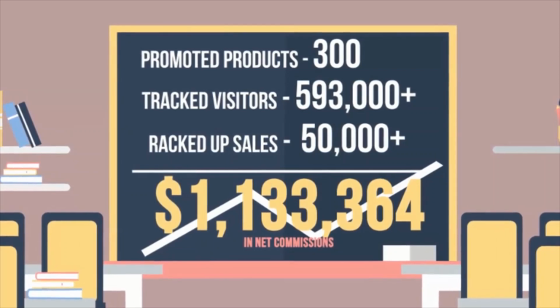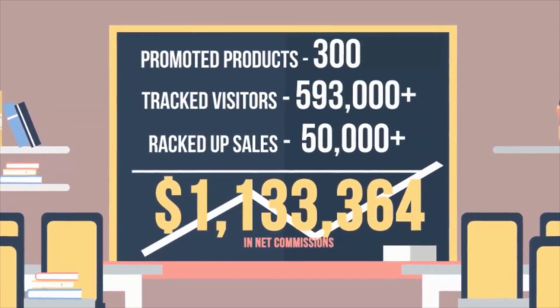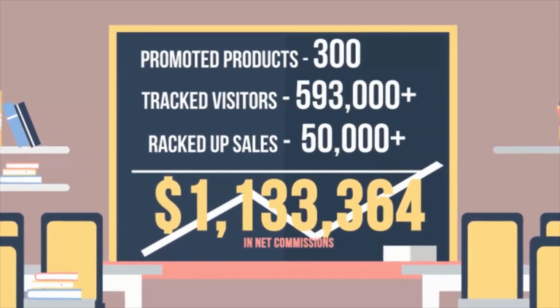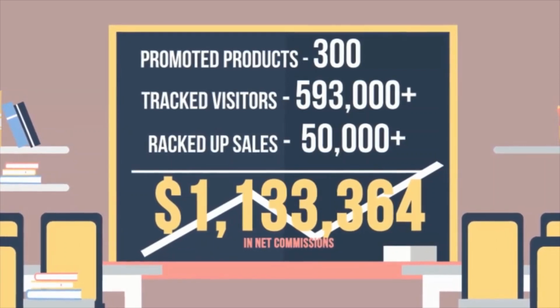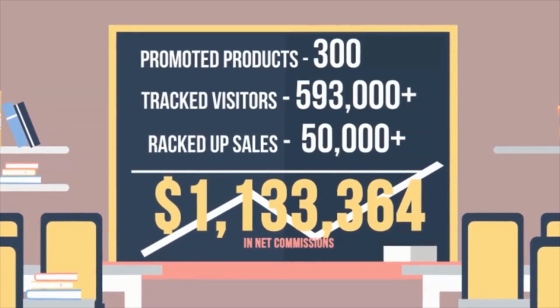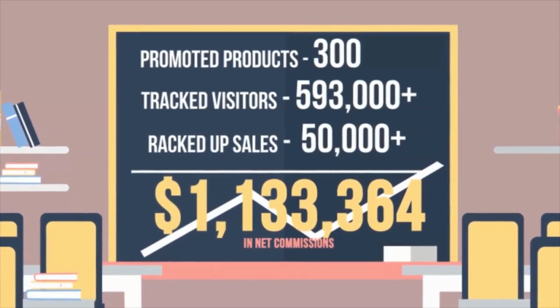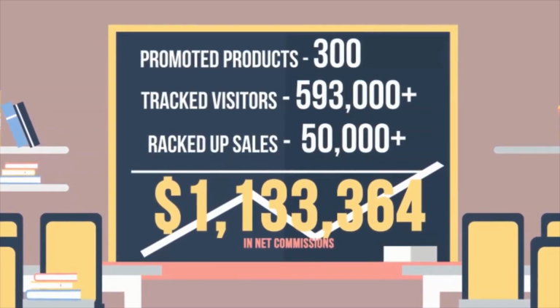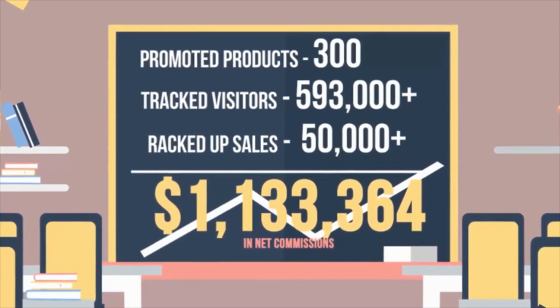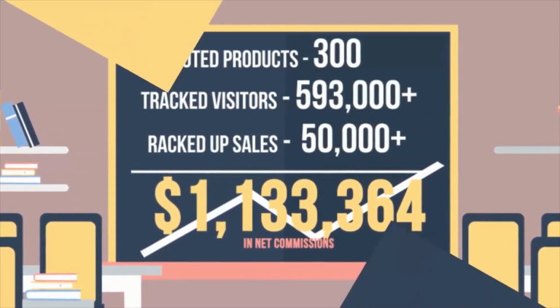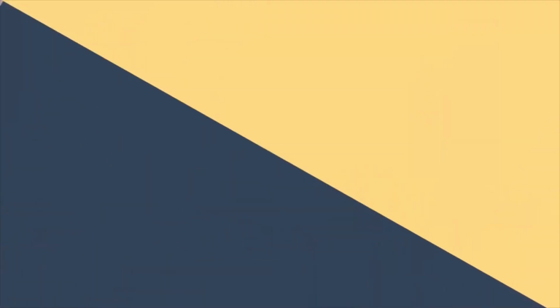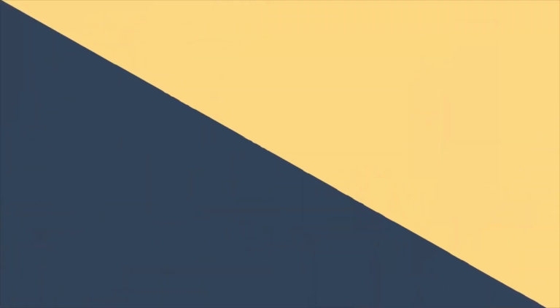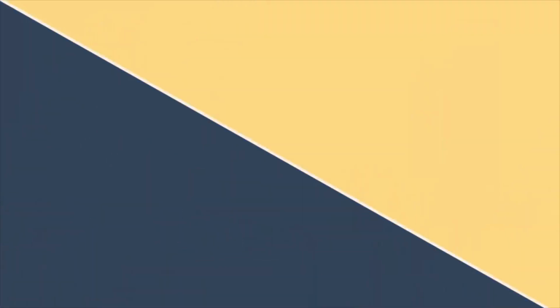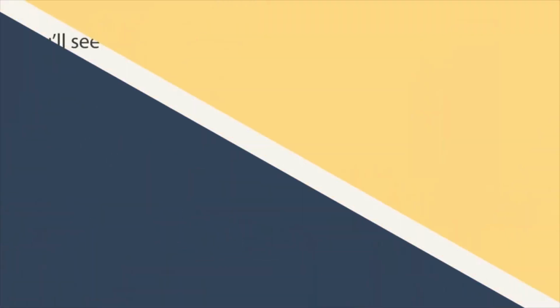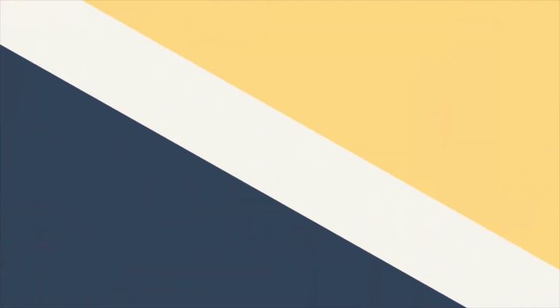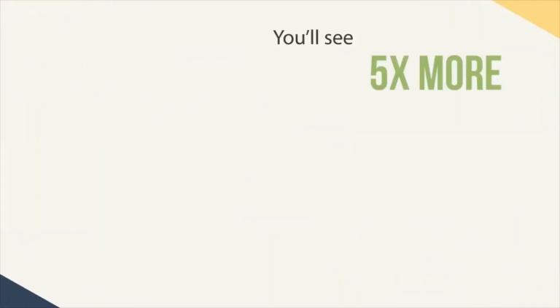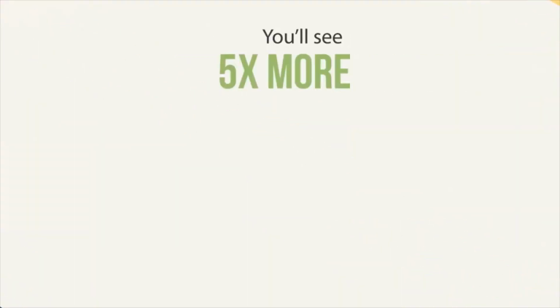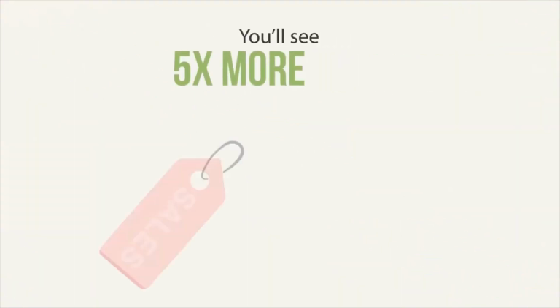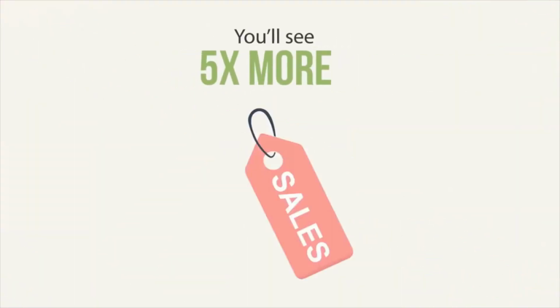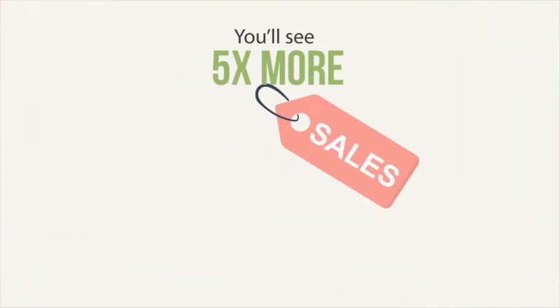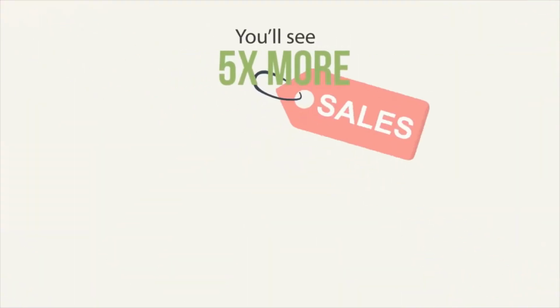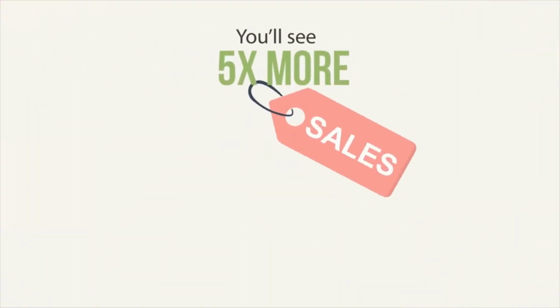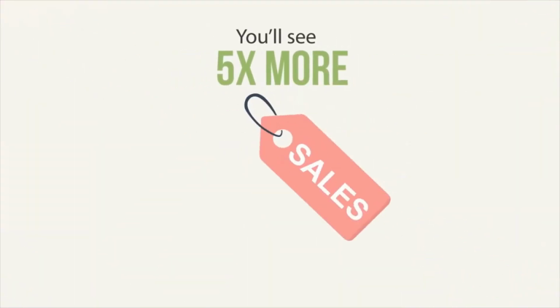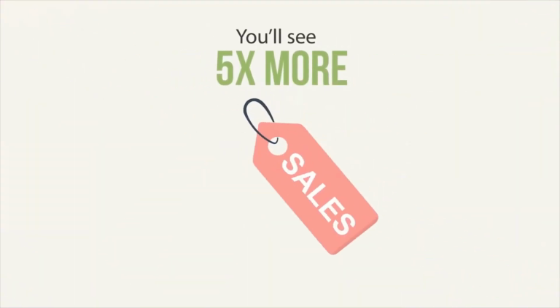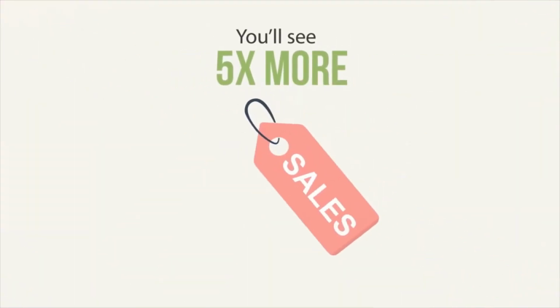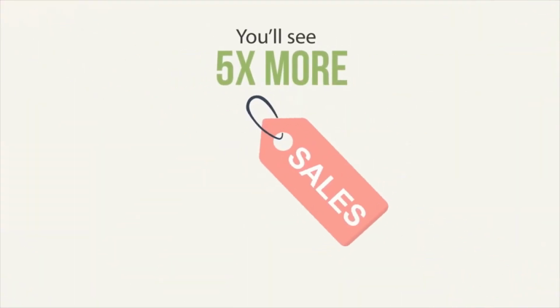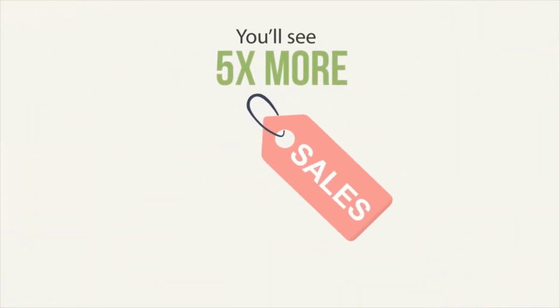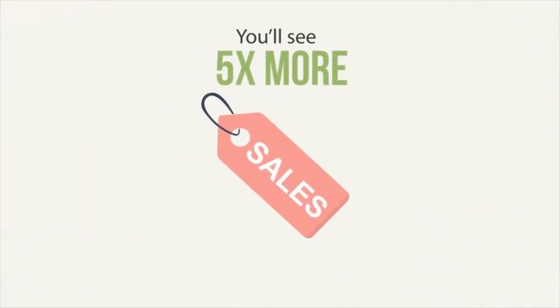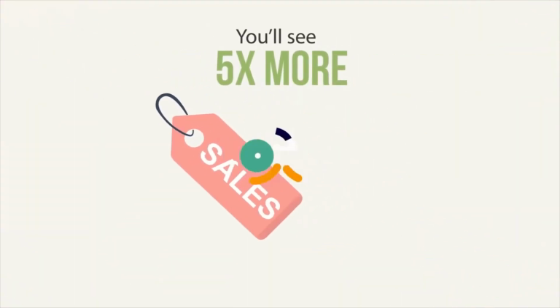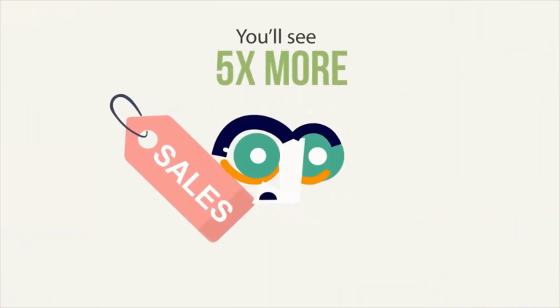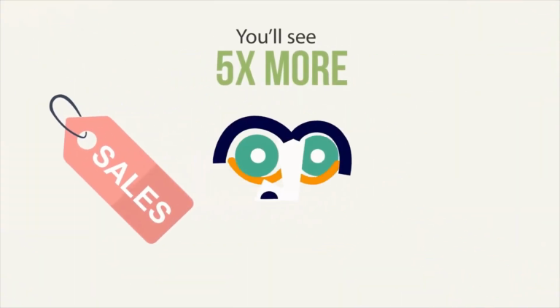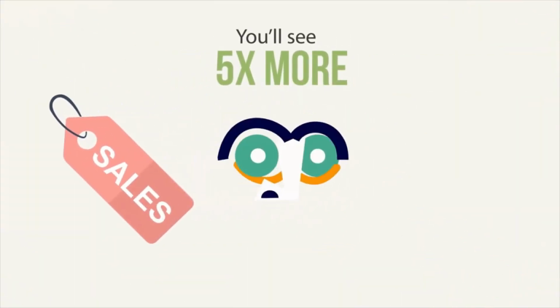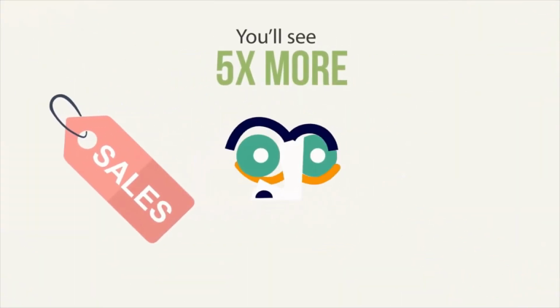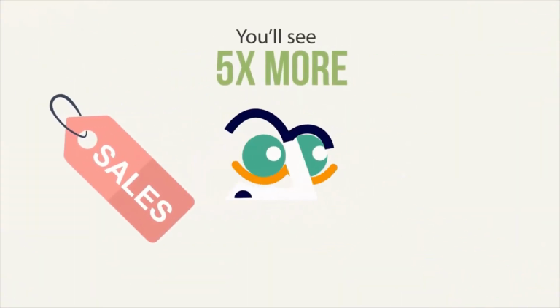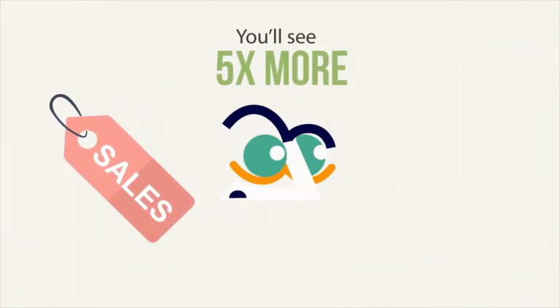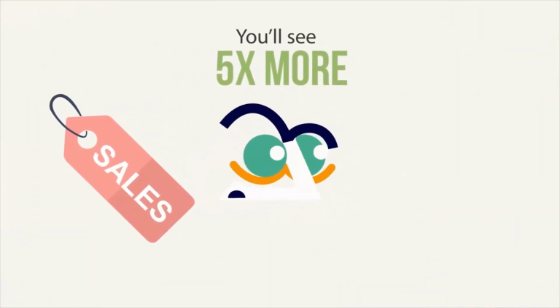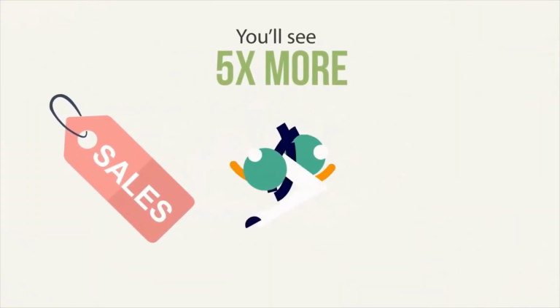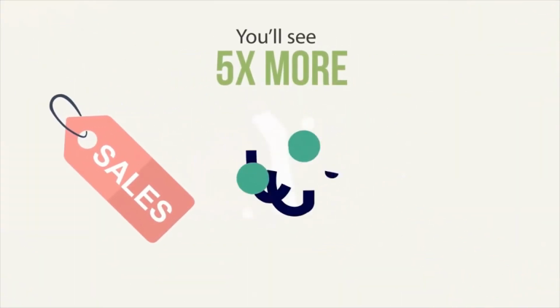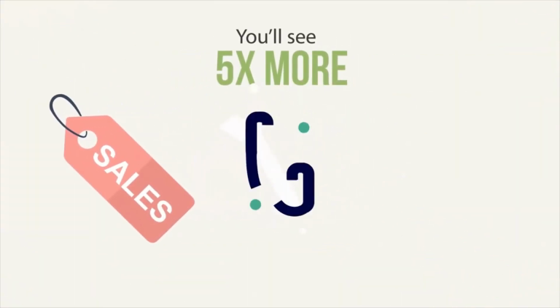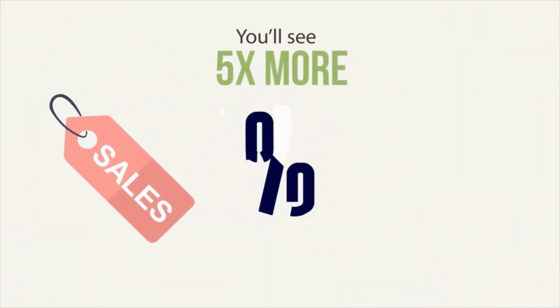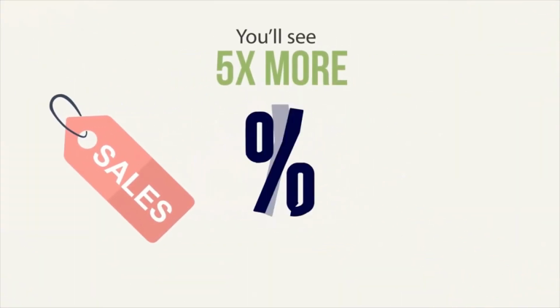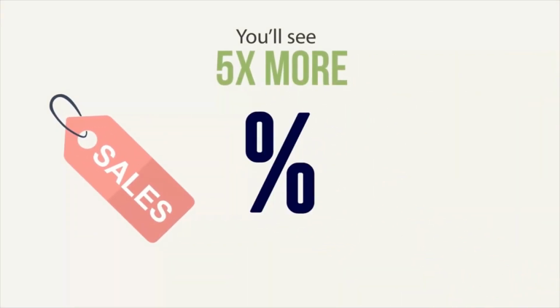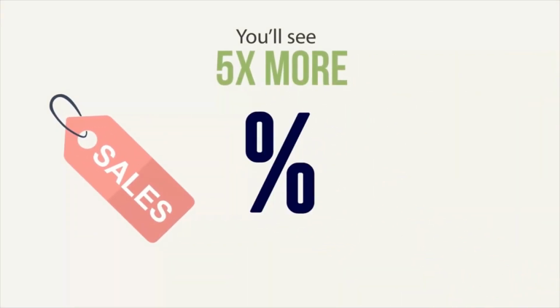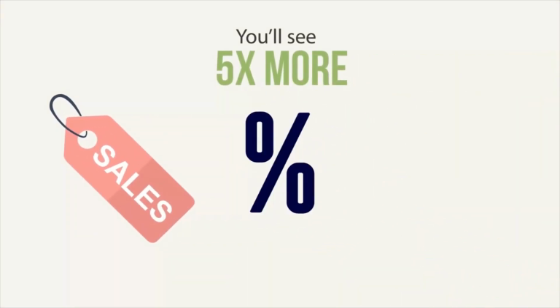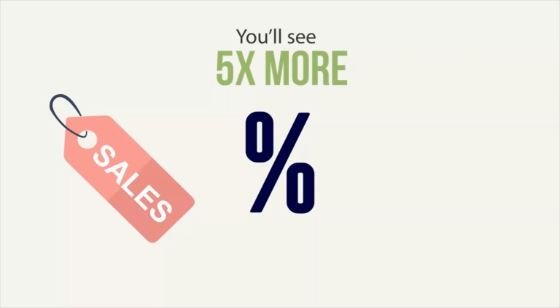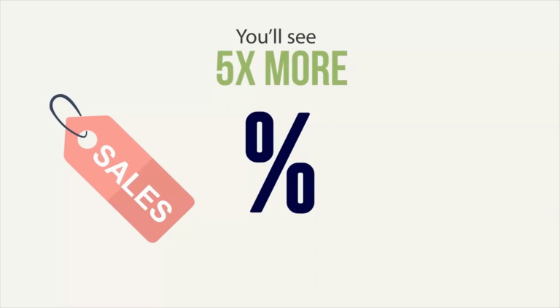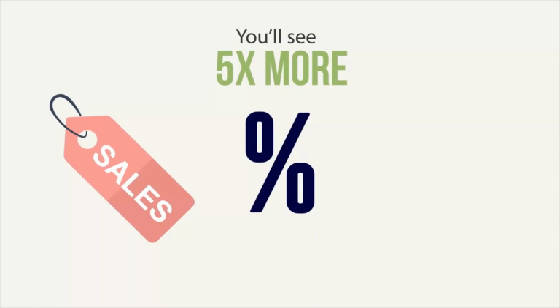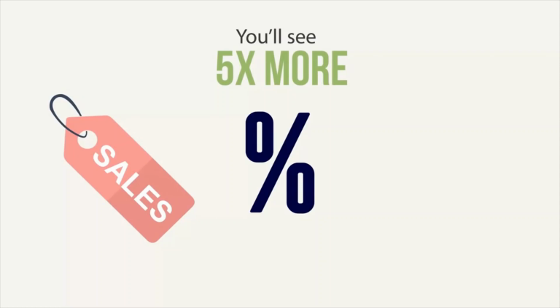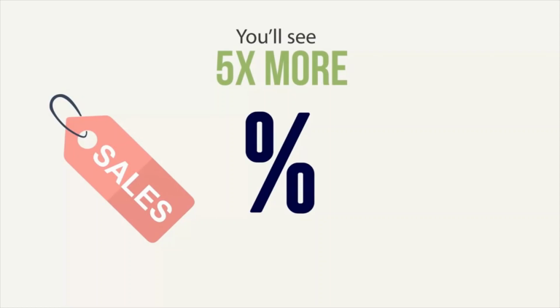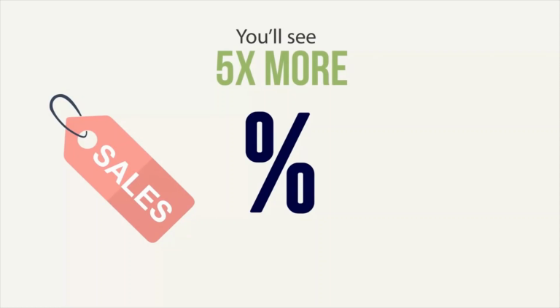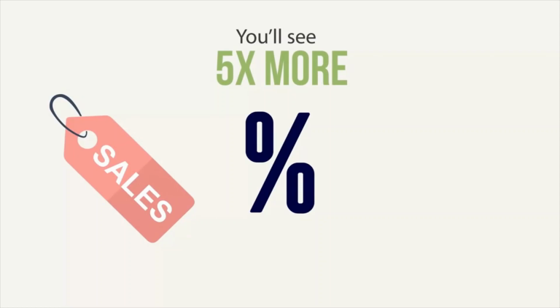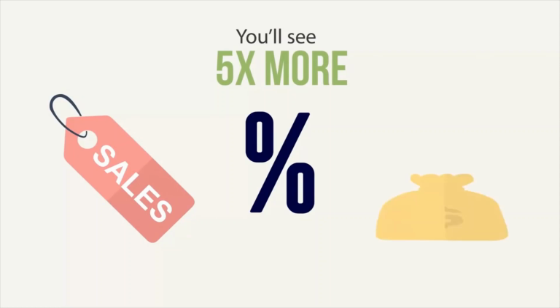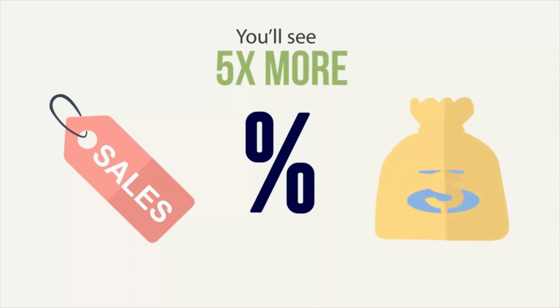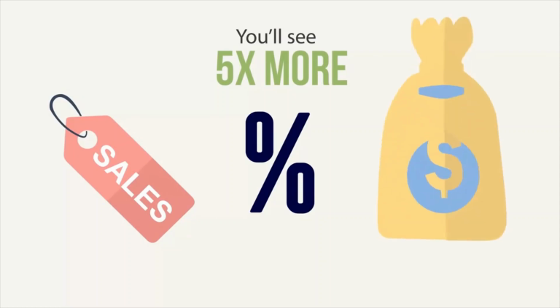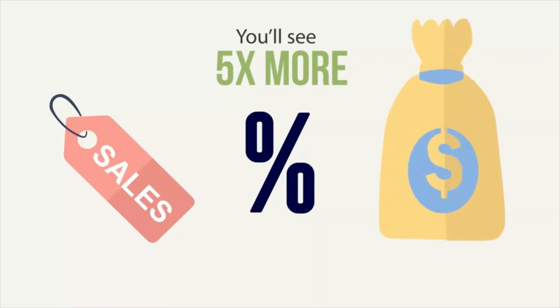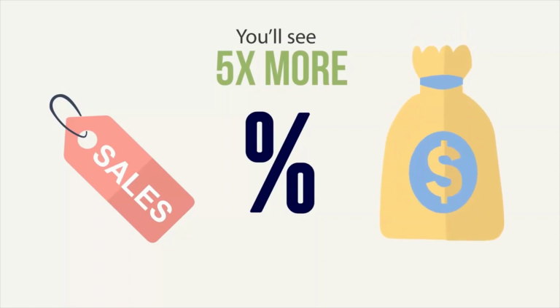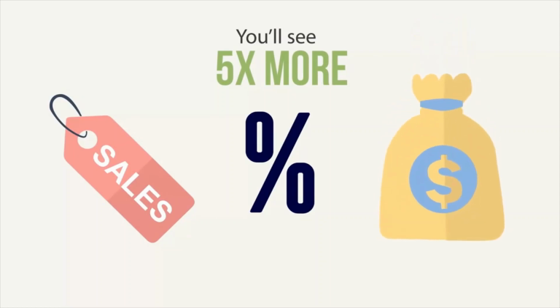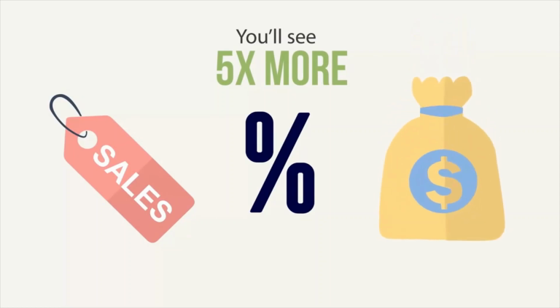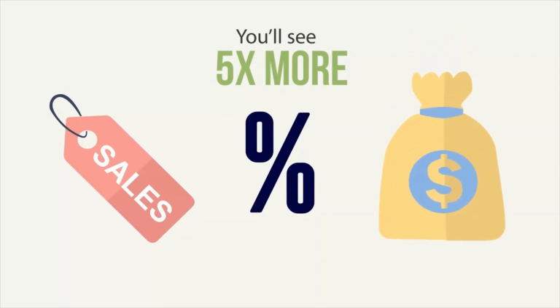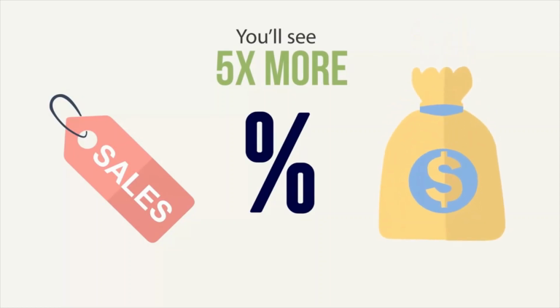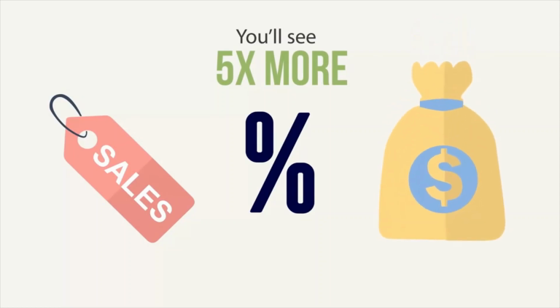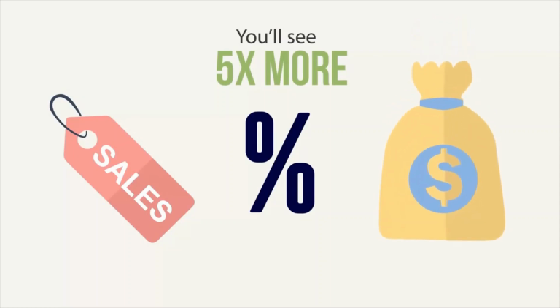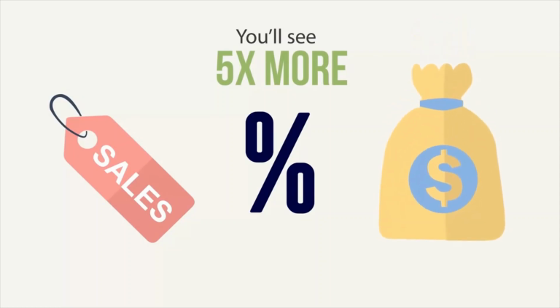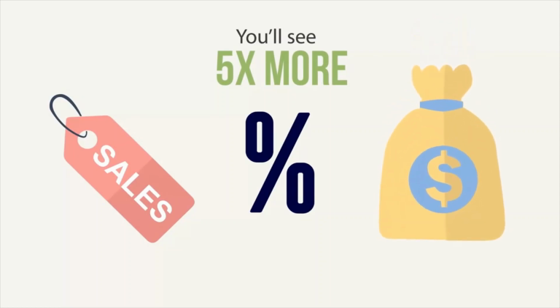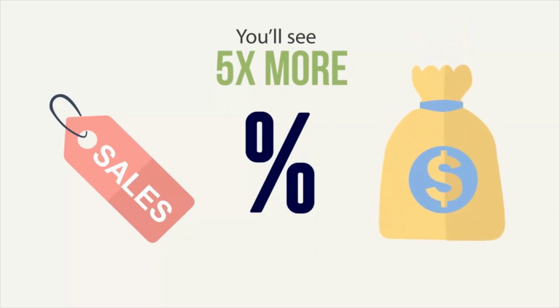You'll see five times more sales, five times higher conversions, and that's five times more money in your bank account.